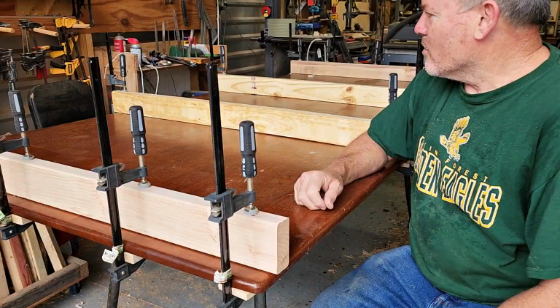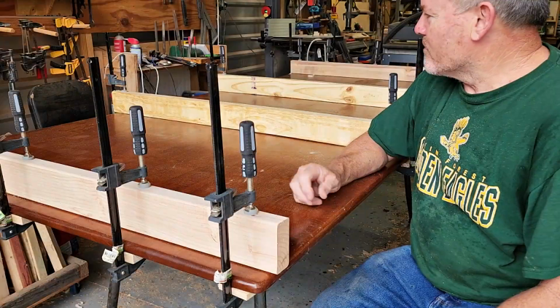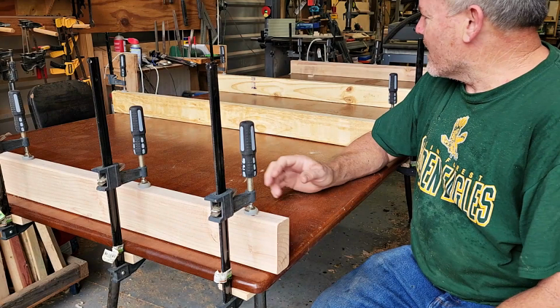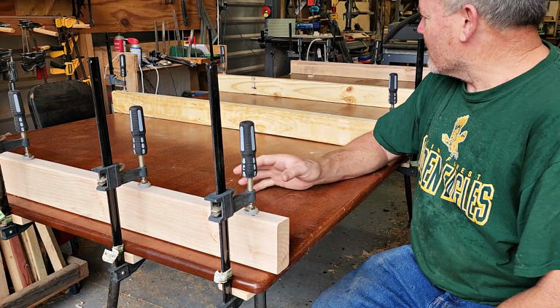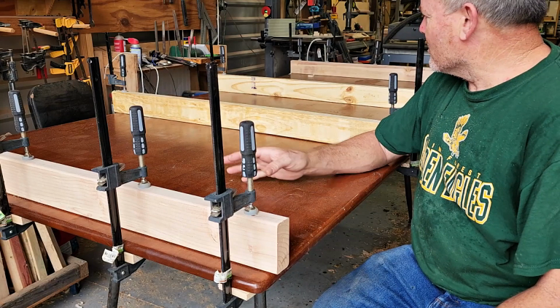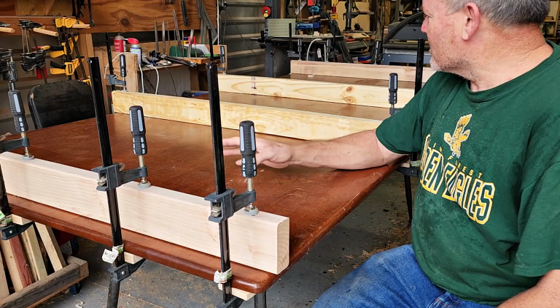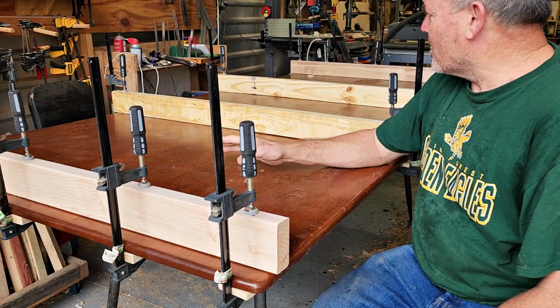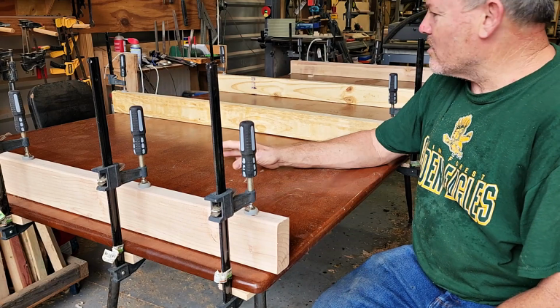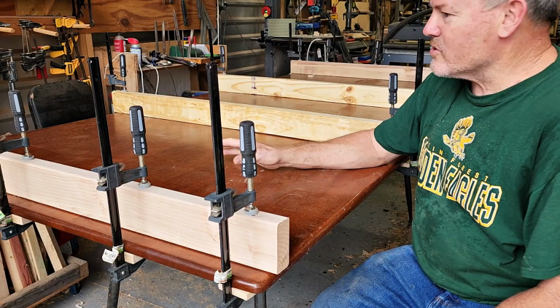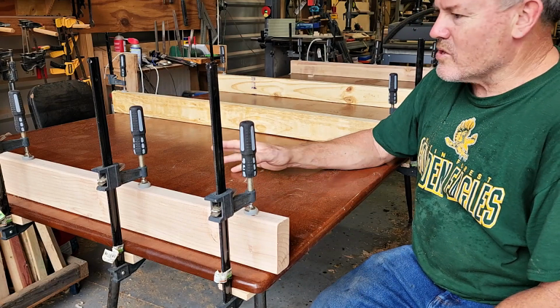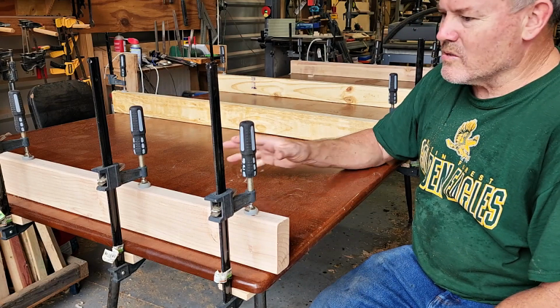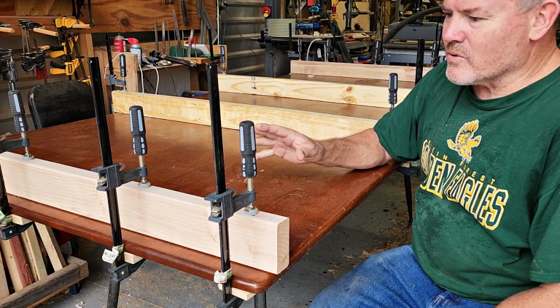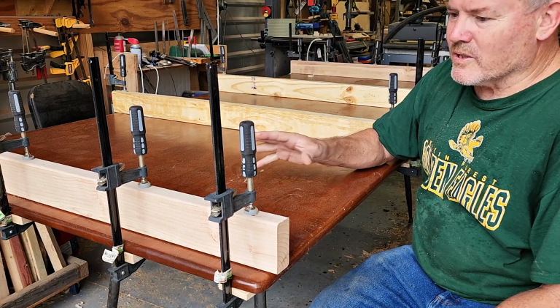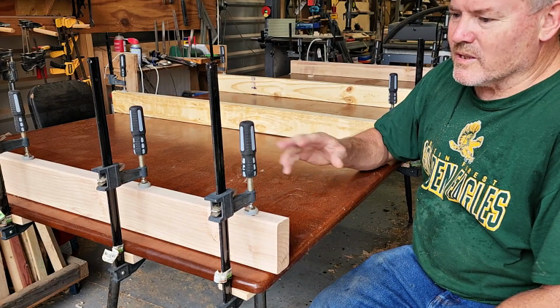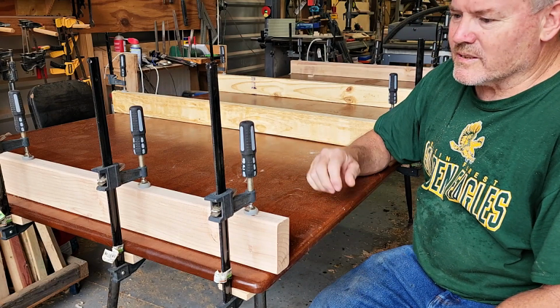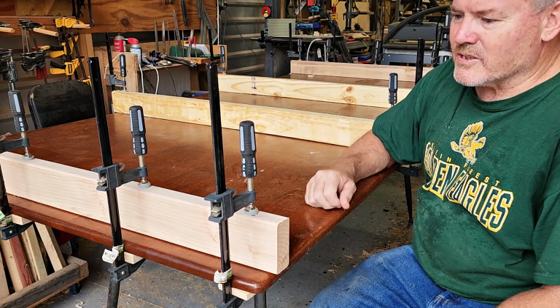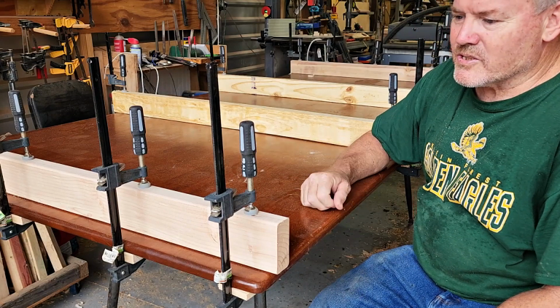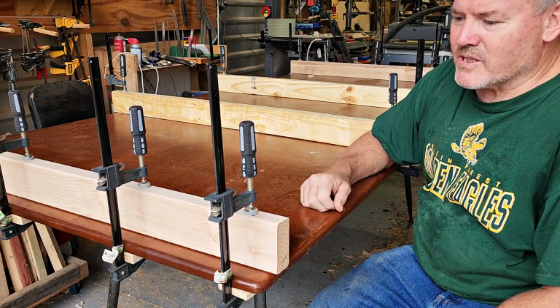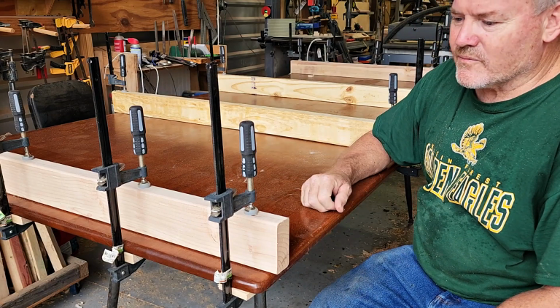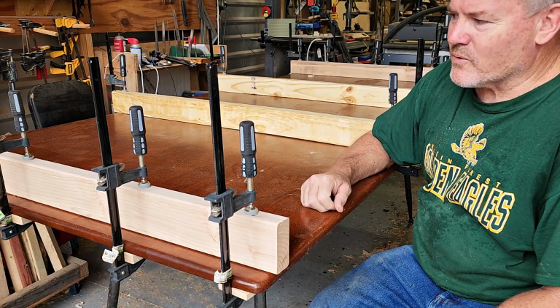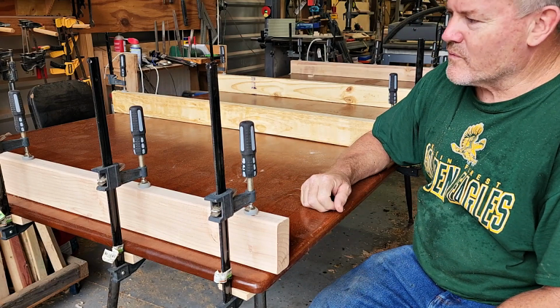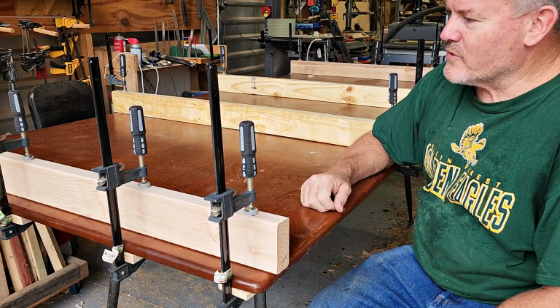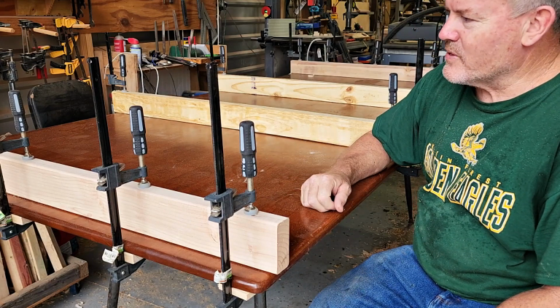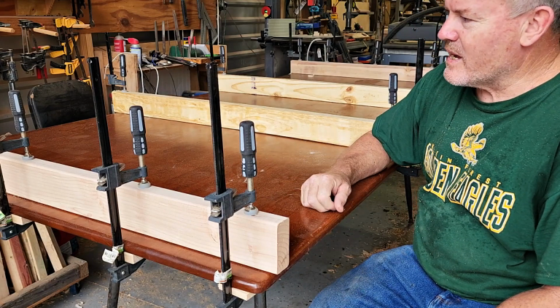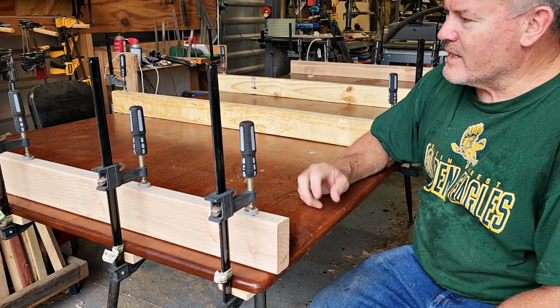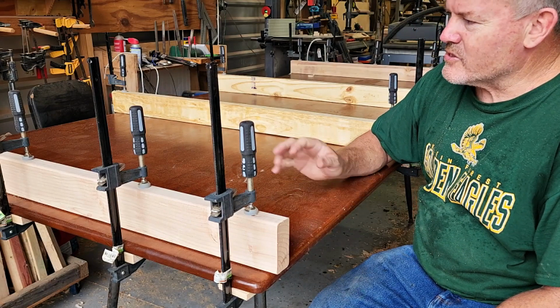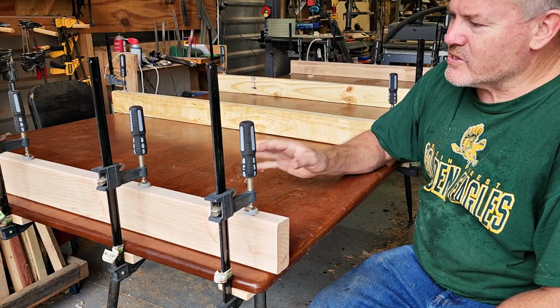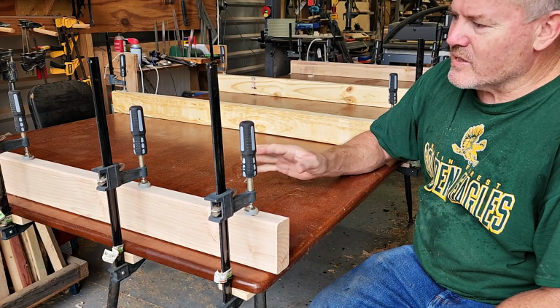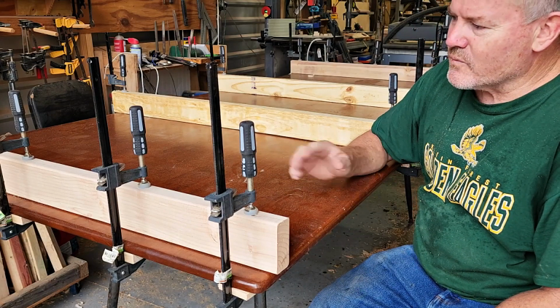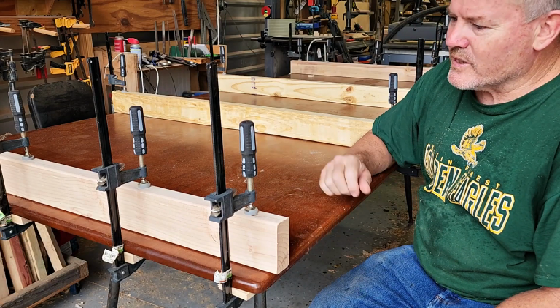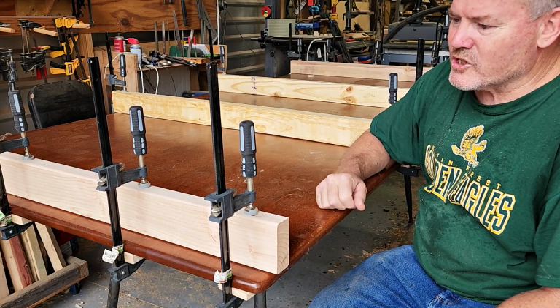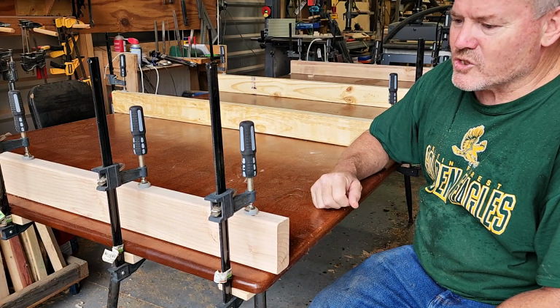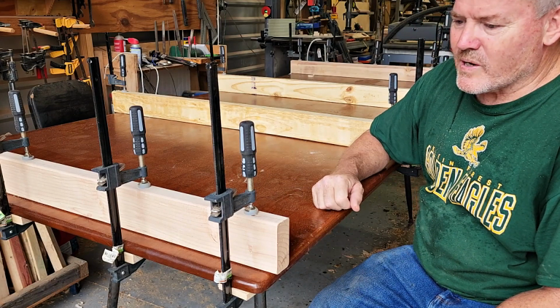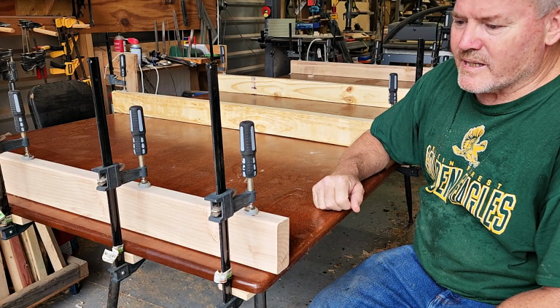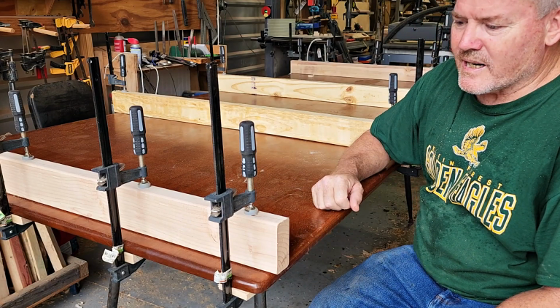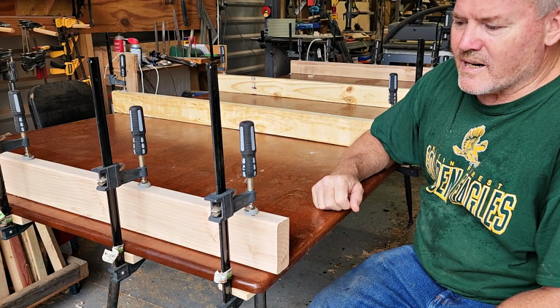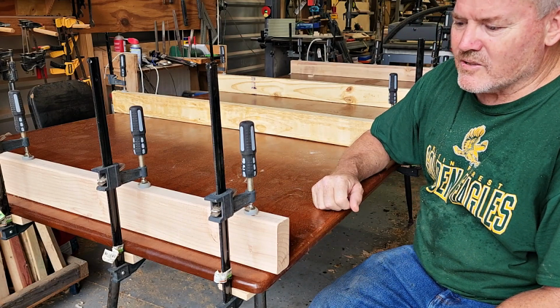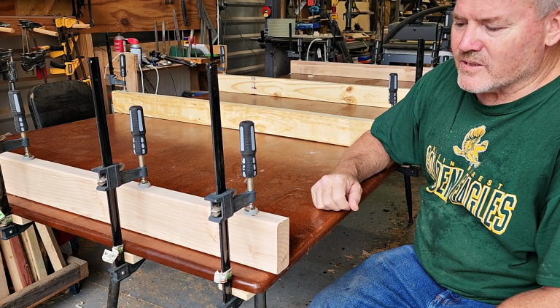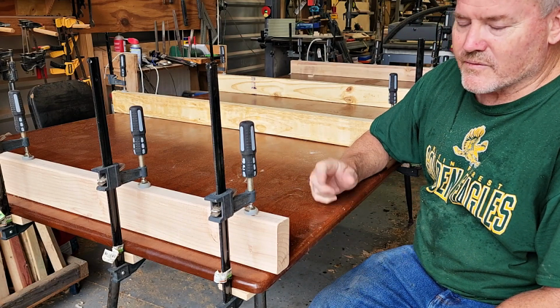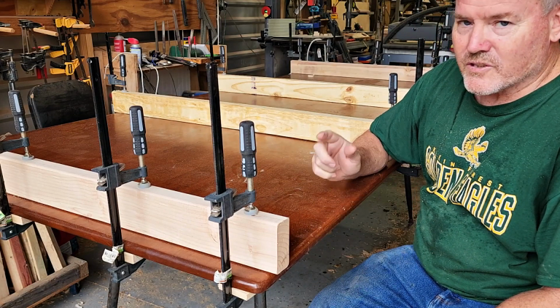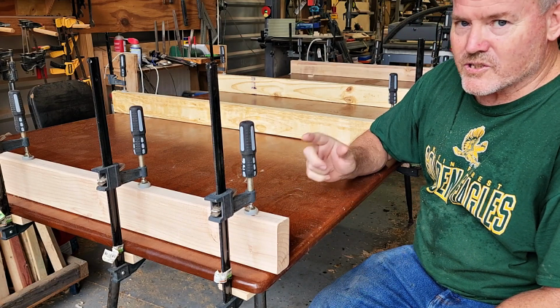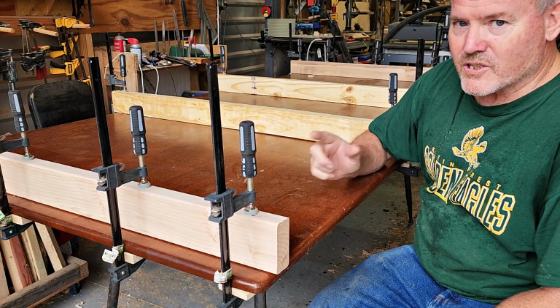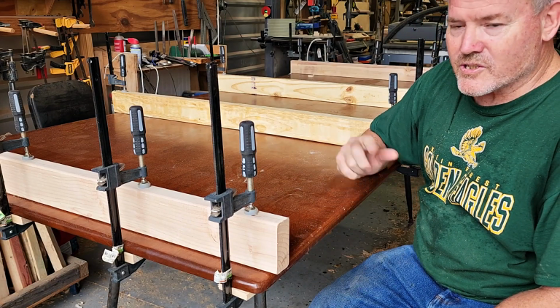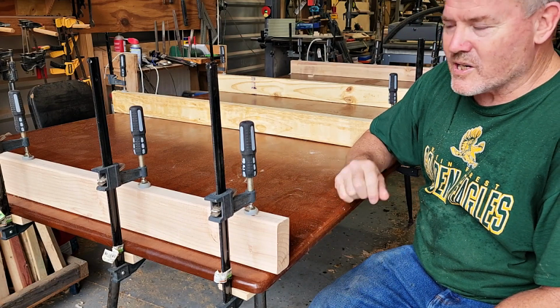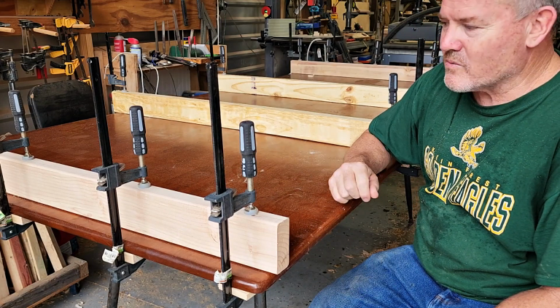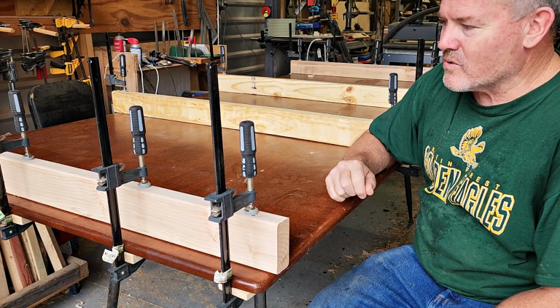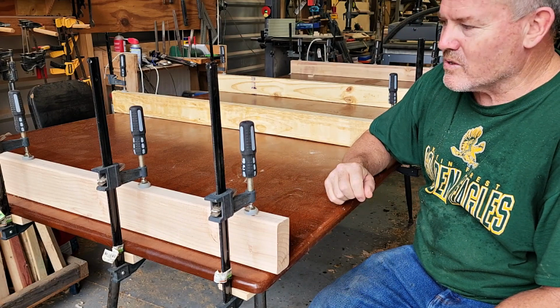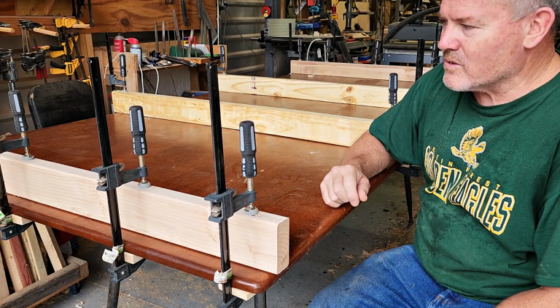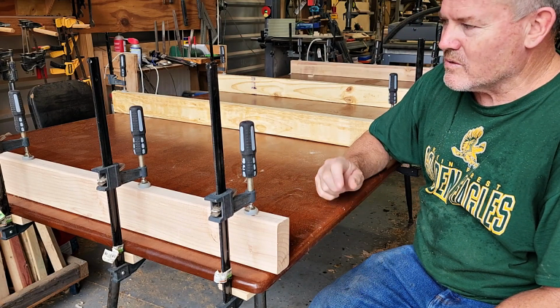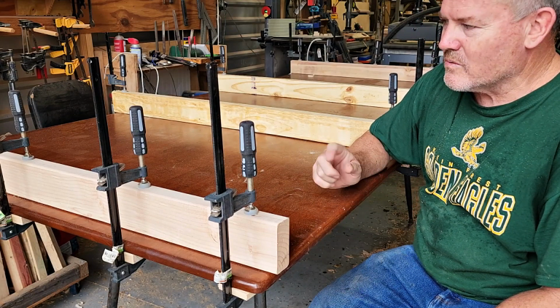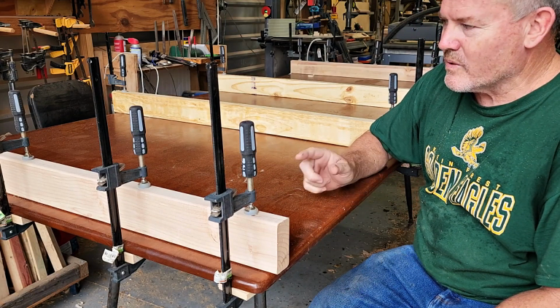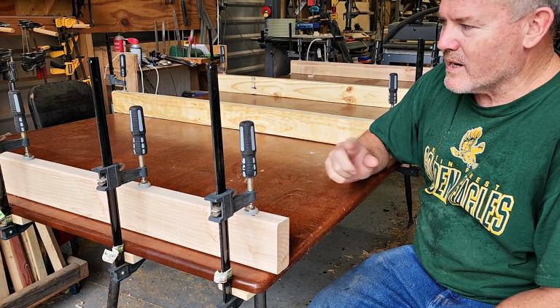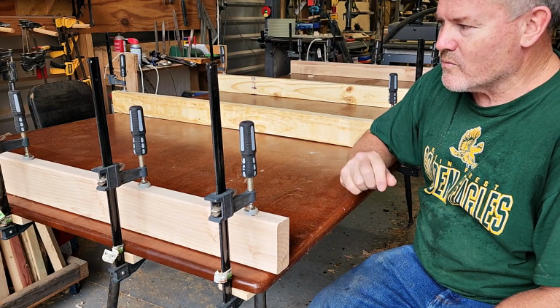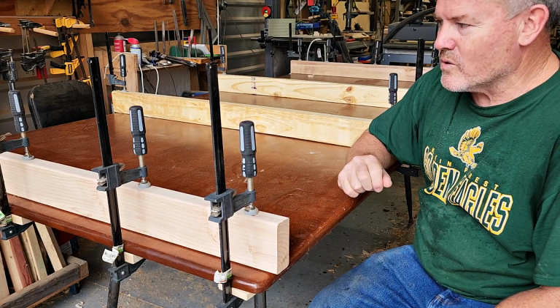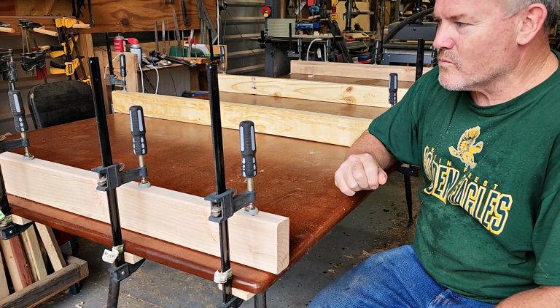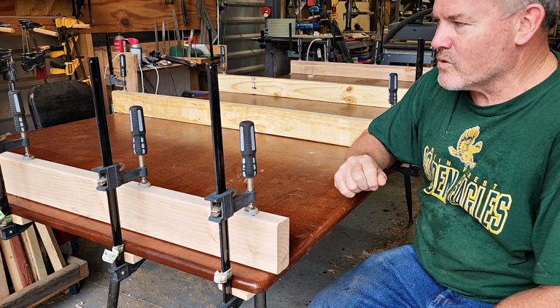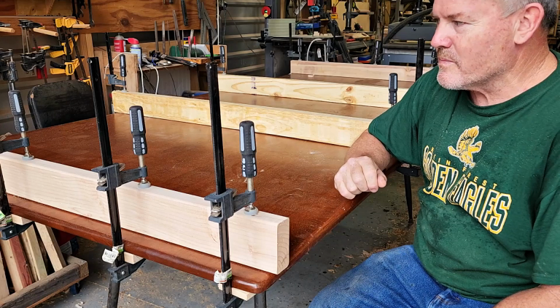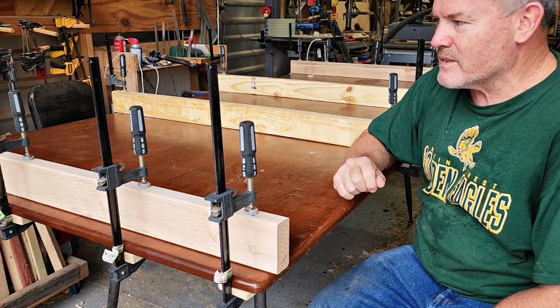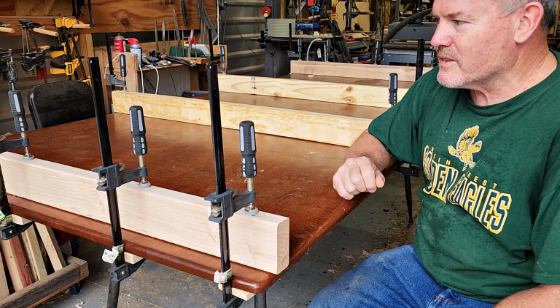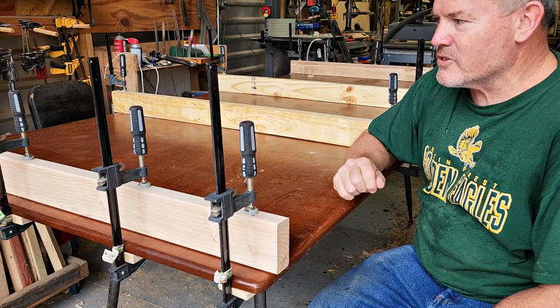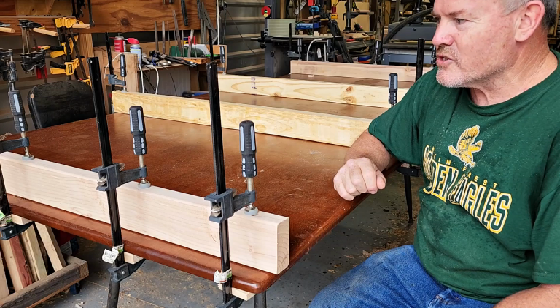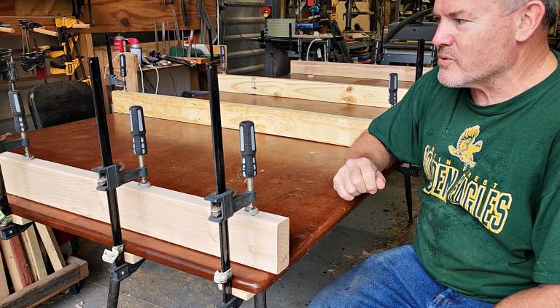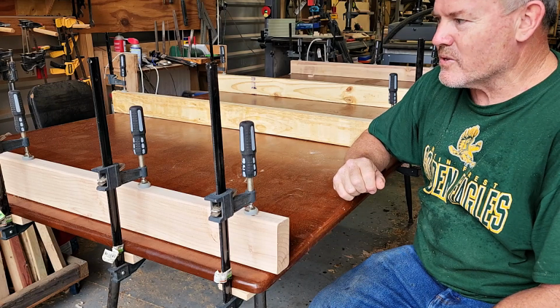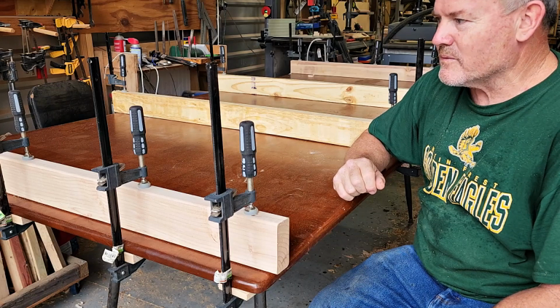We've got all the cauls on. We're going to let this sit for a few days and see if we can straighten it out. If this does not work, we have one more method in store.